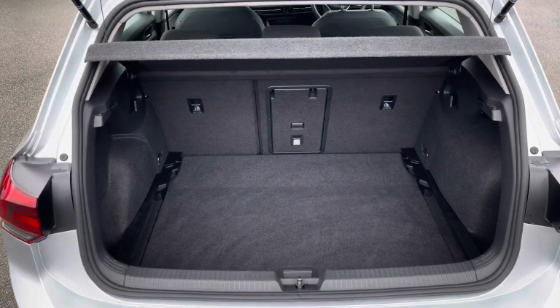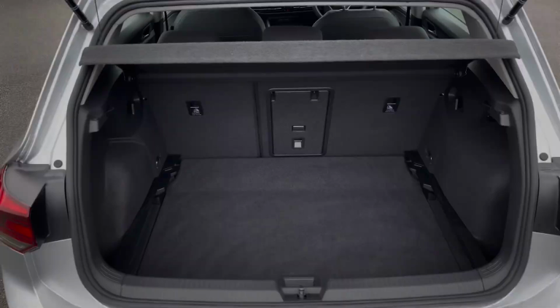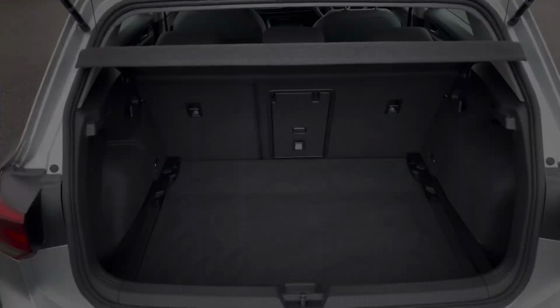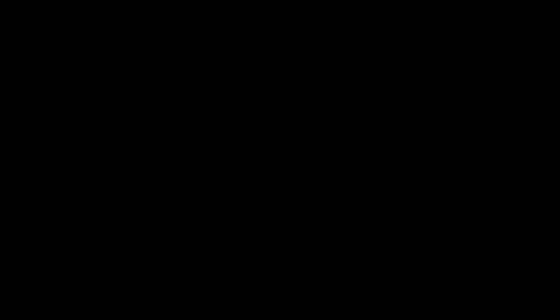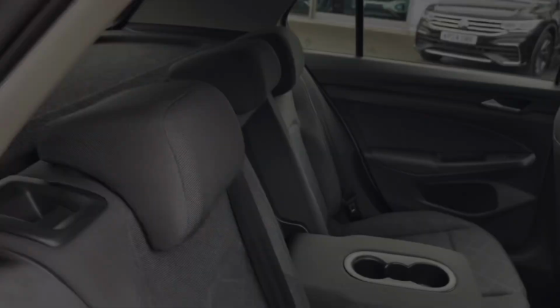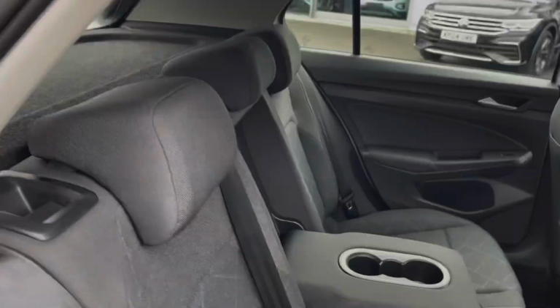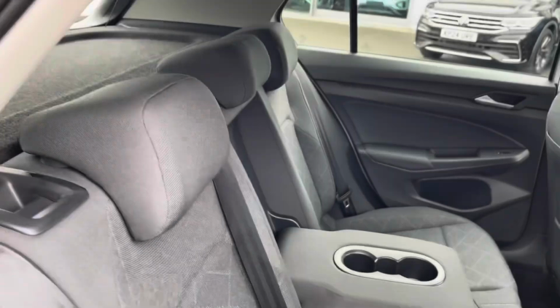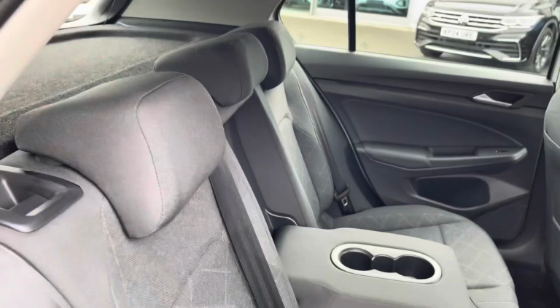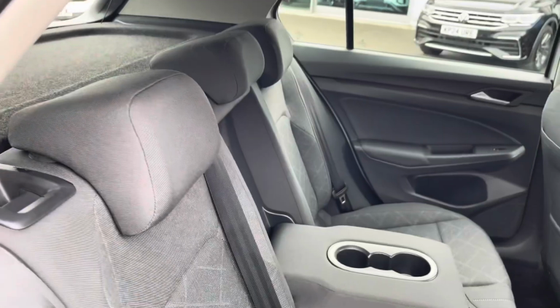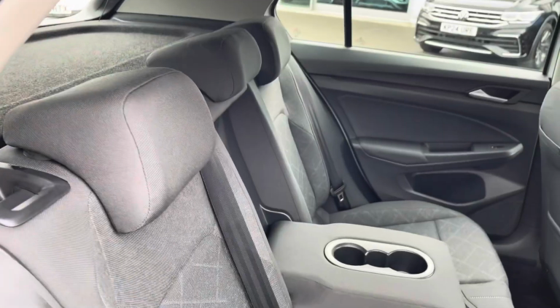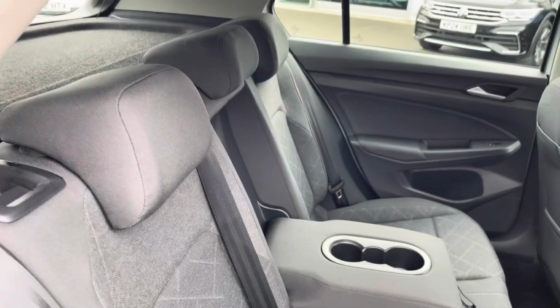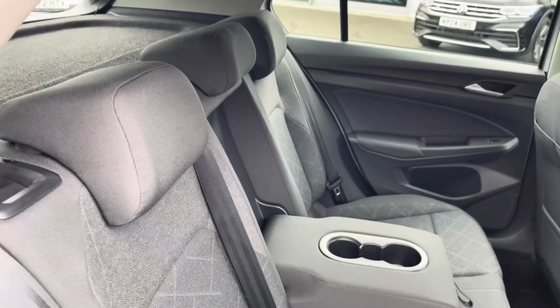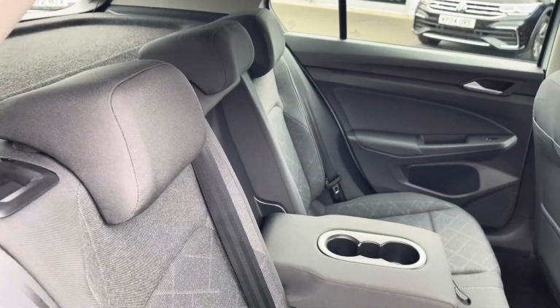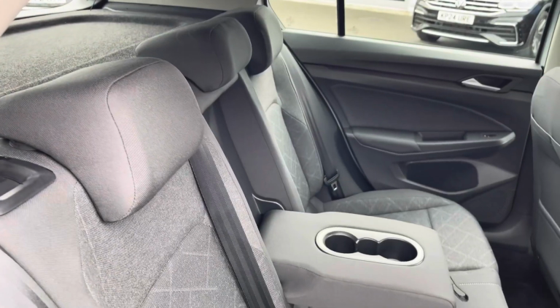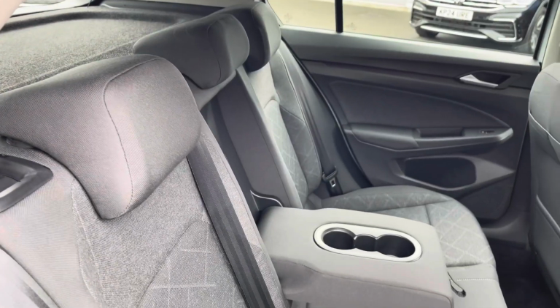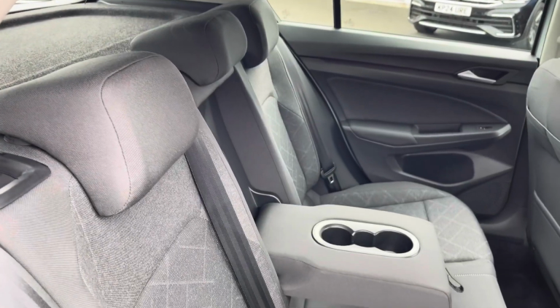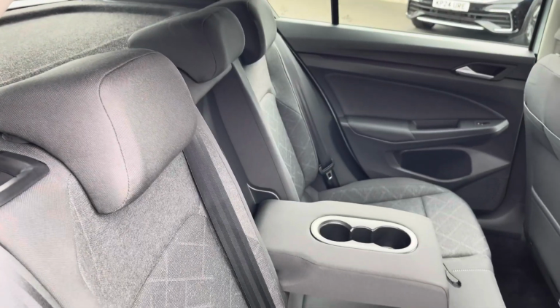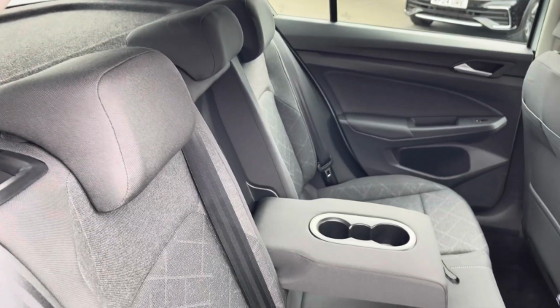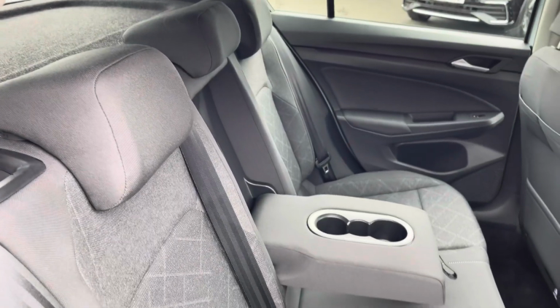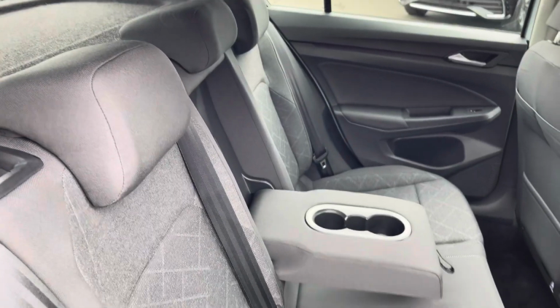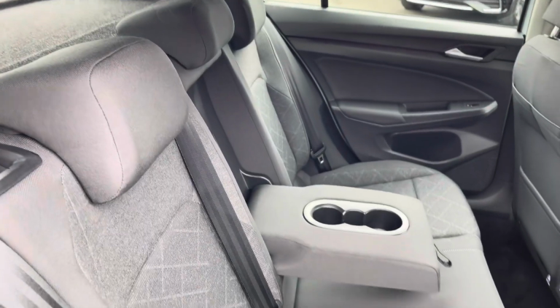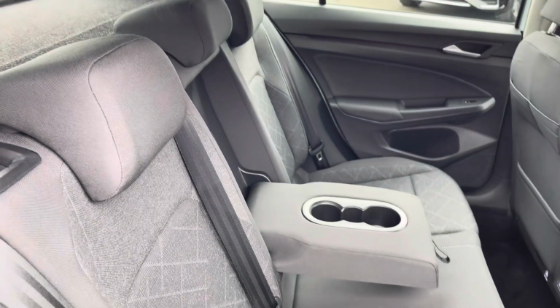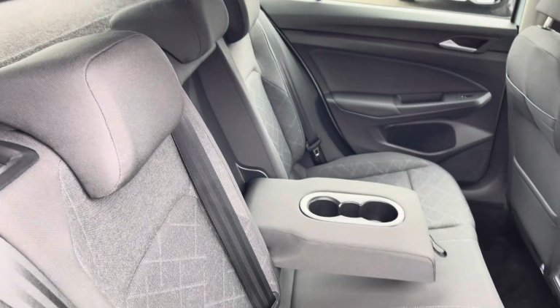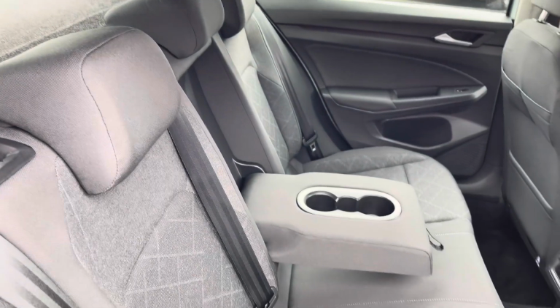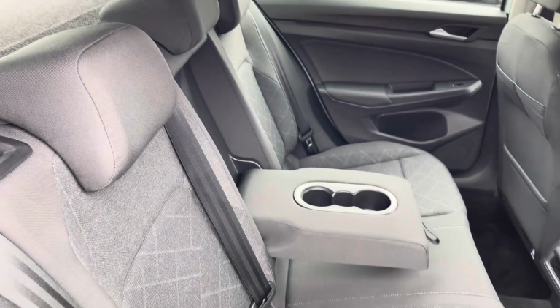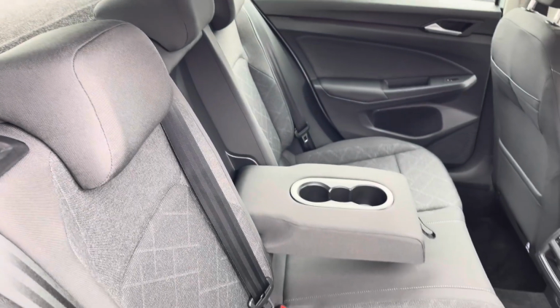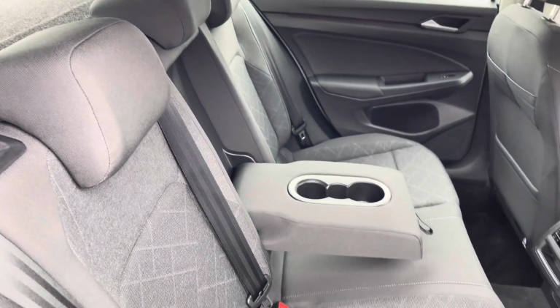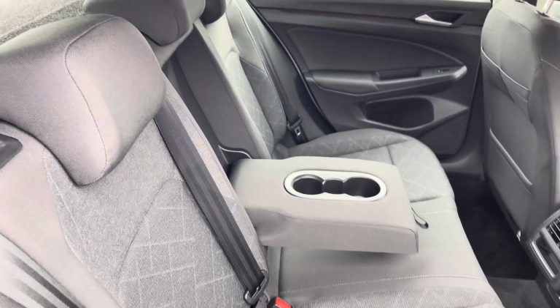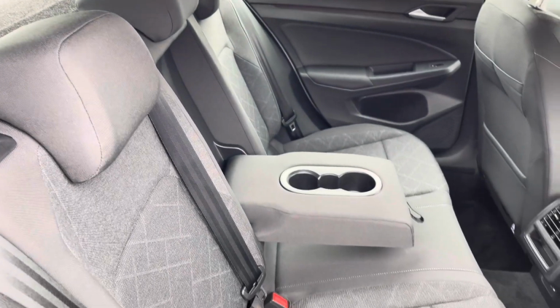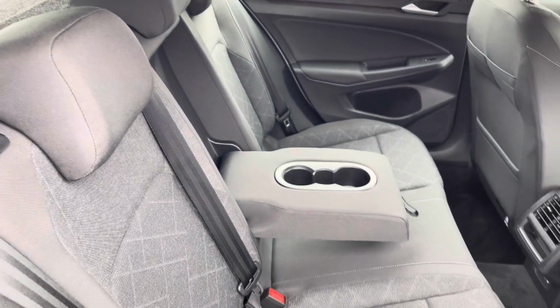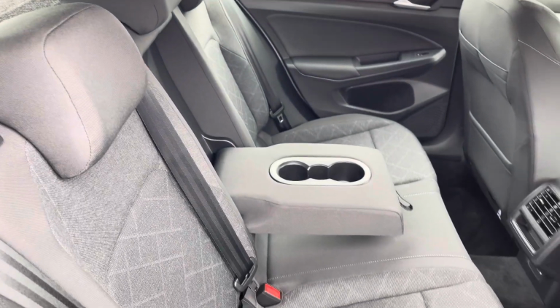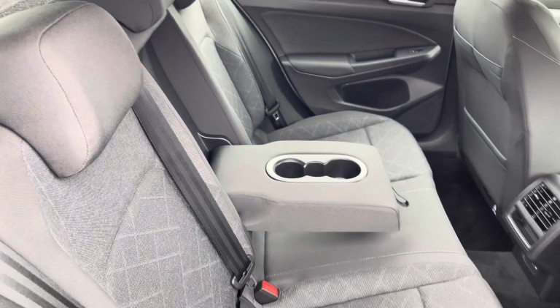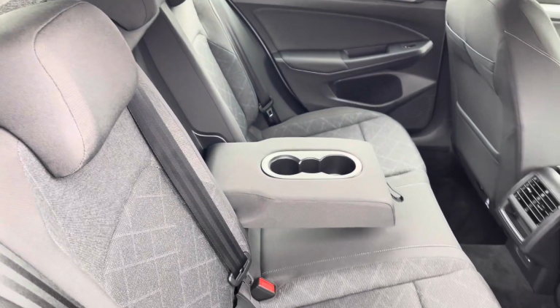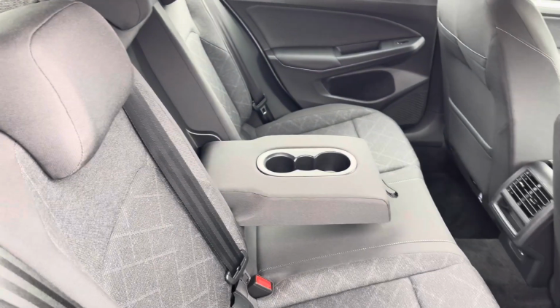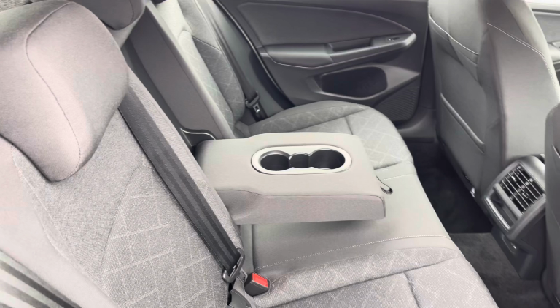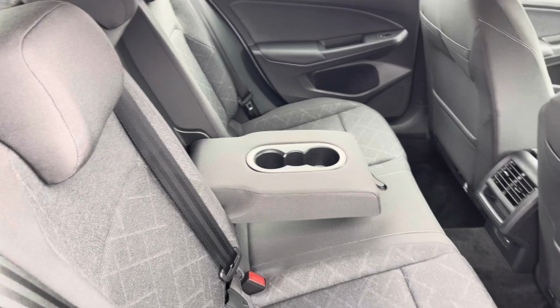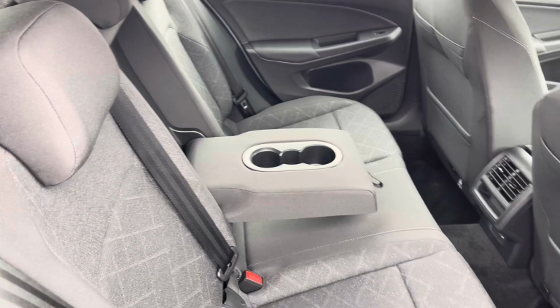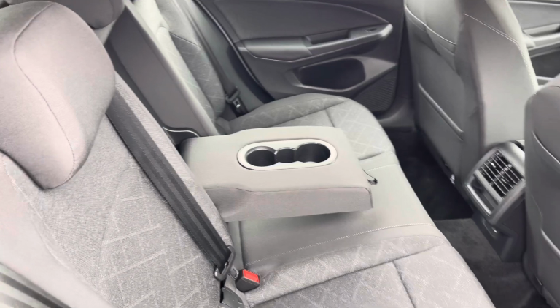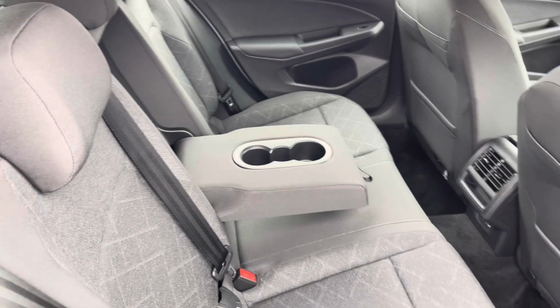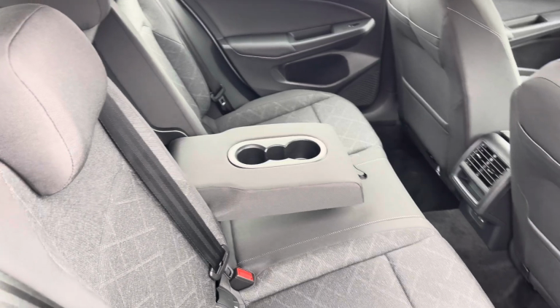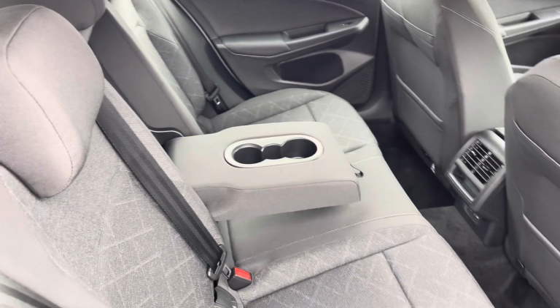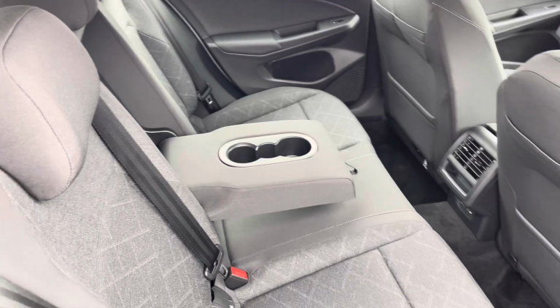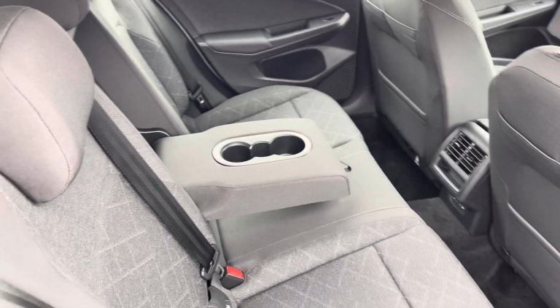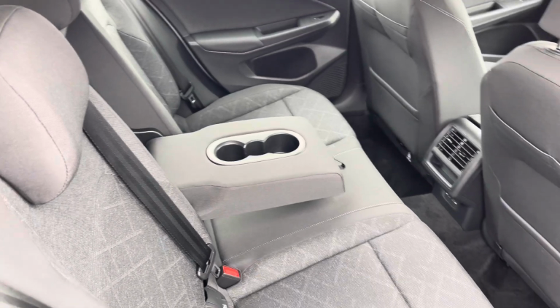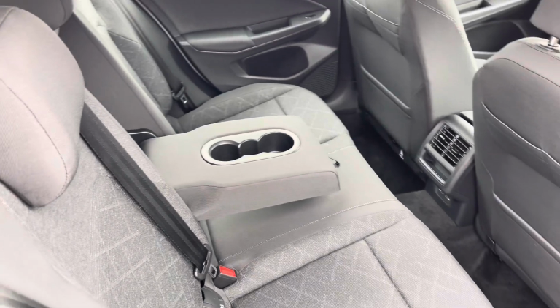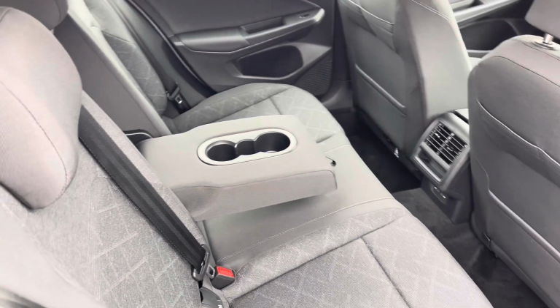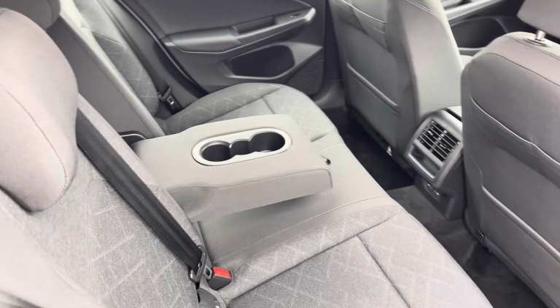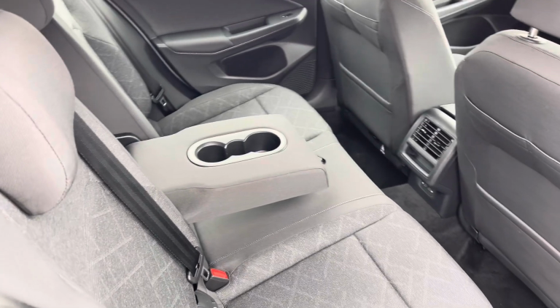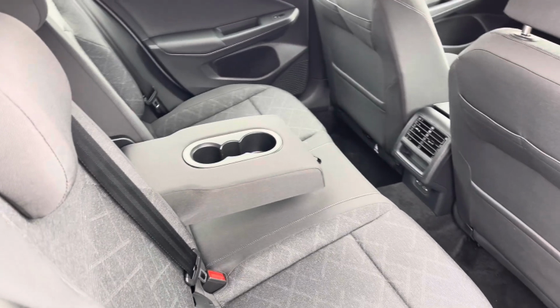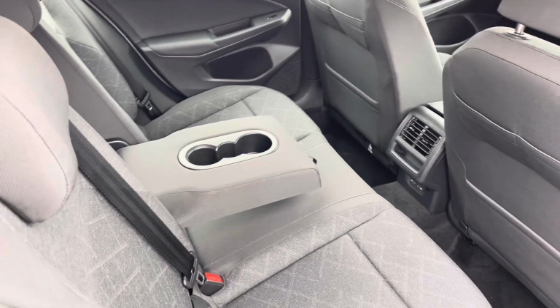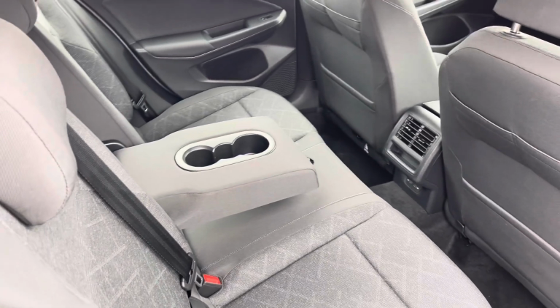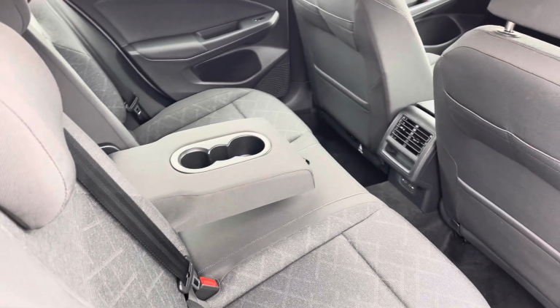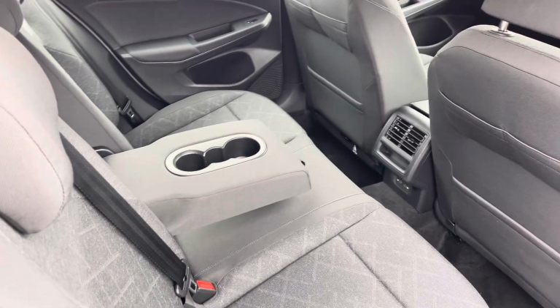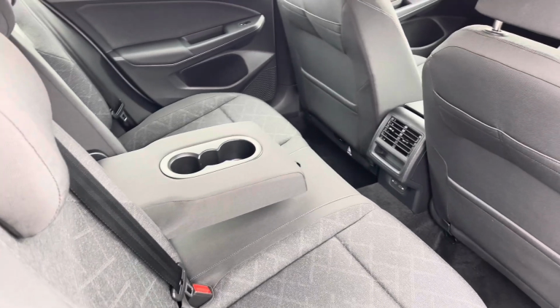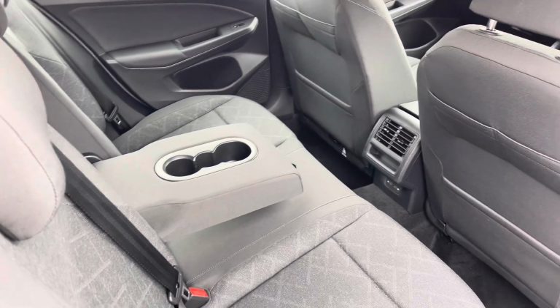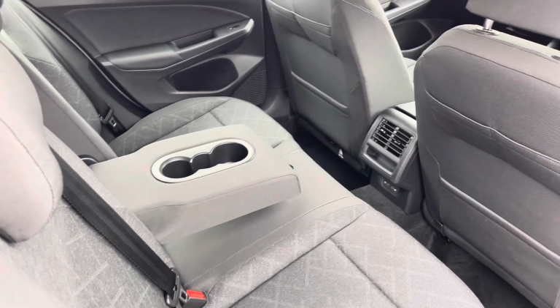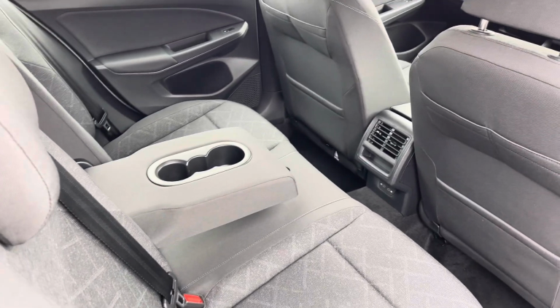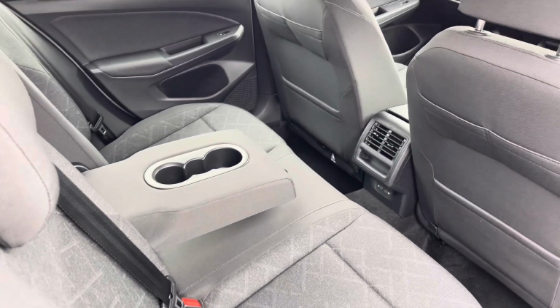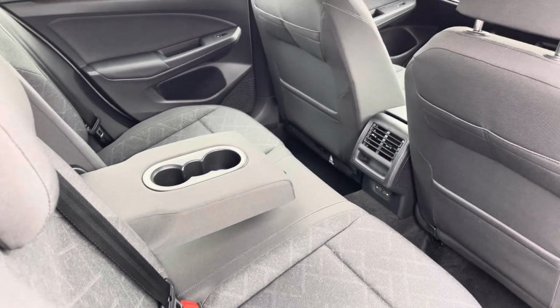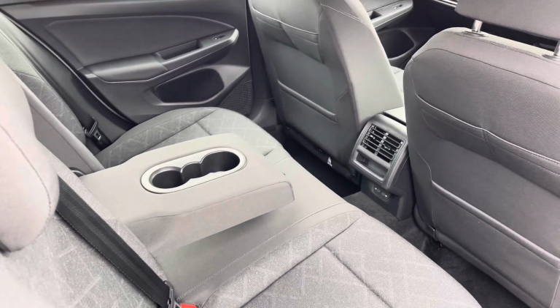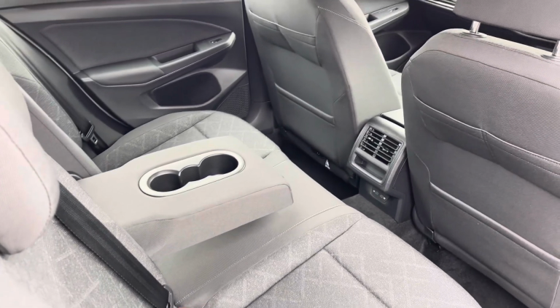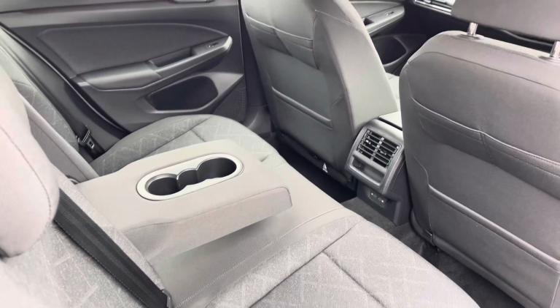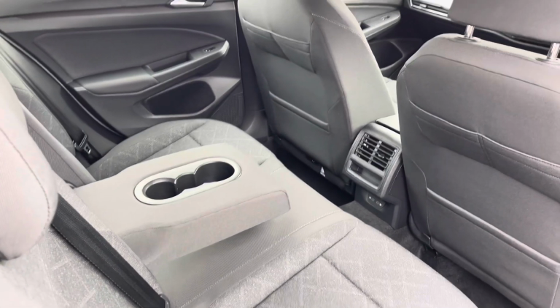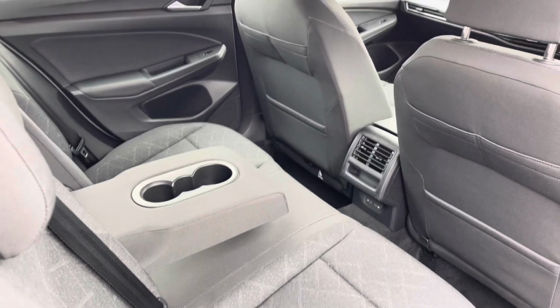Moving inside, you've got lovely patterned cloth seats with ISOFIX points on the outer seats and also a couple of USB ports for your rear passengers to charge any devices.